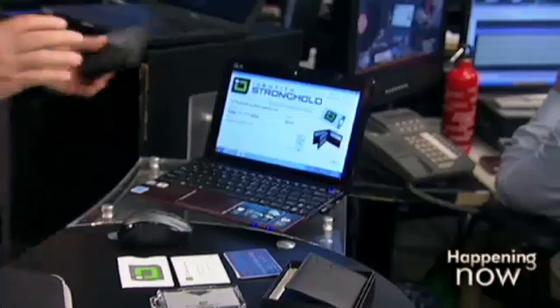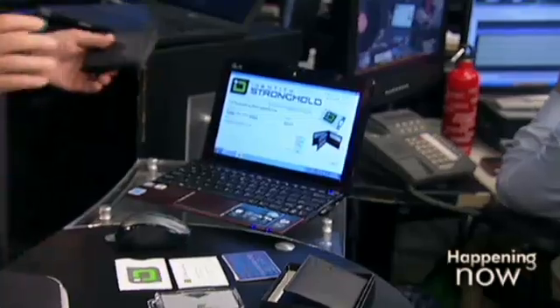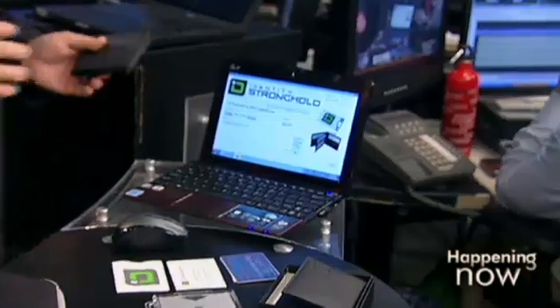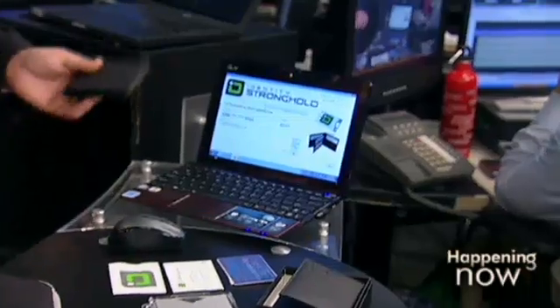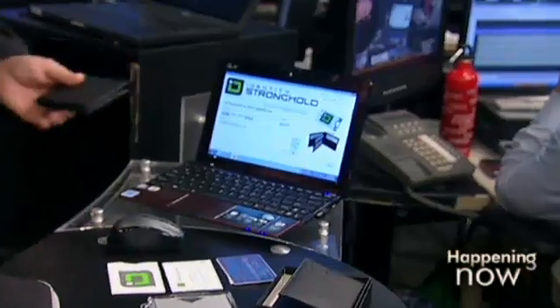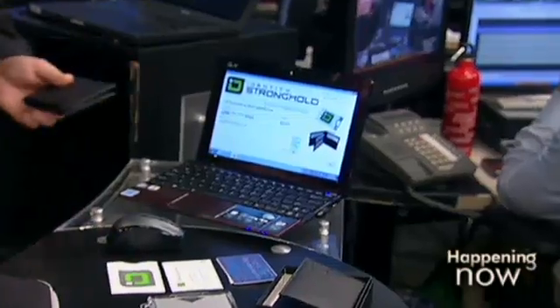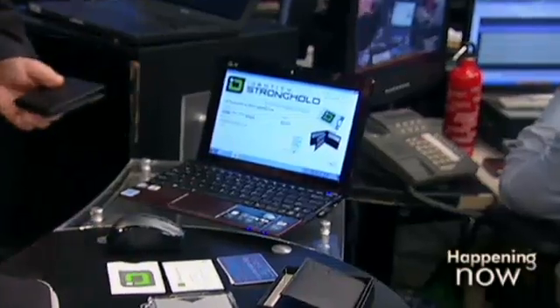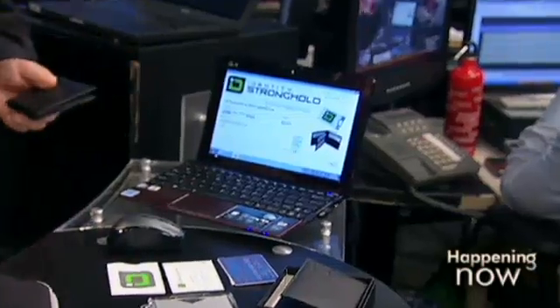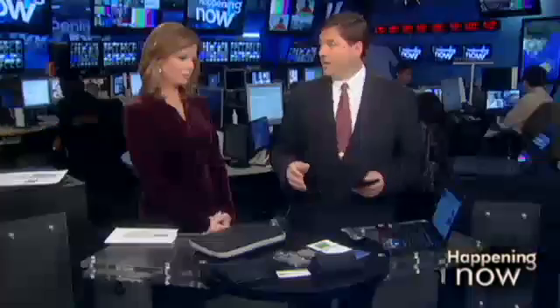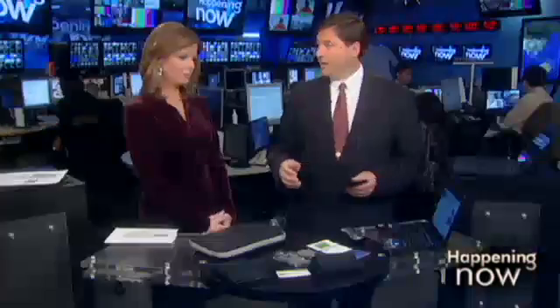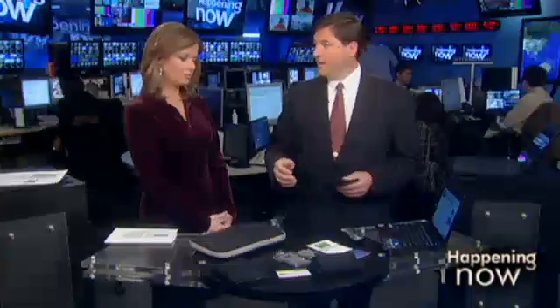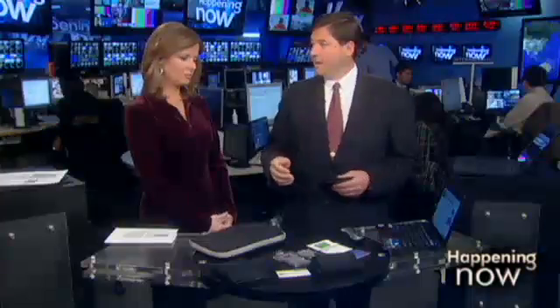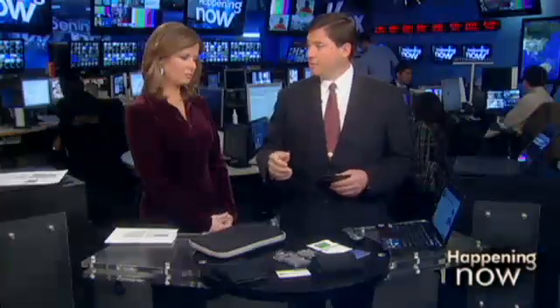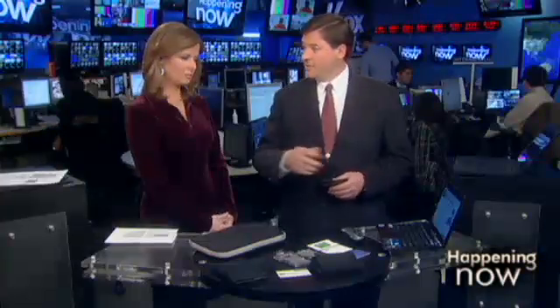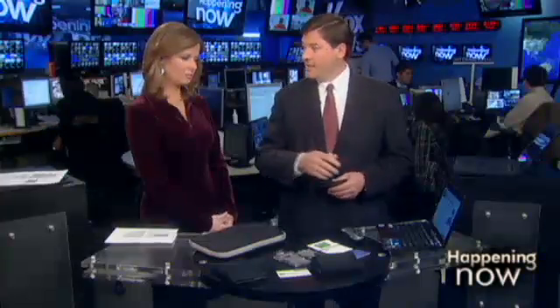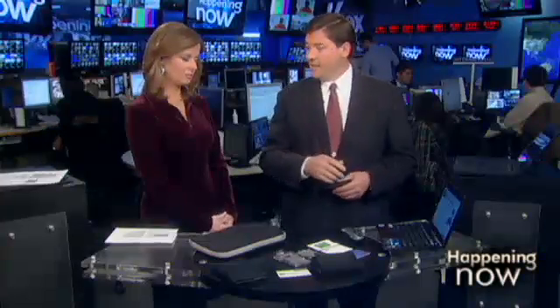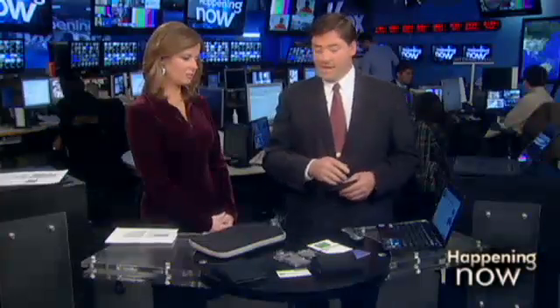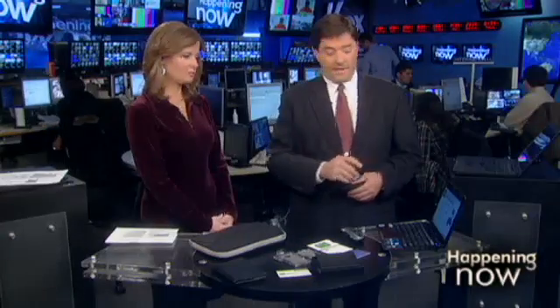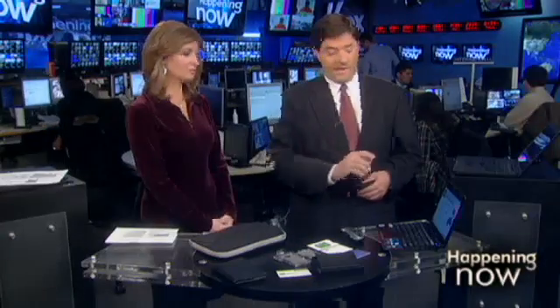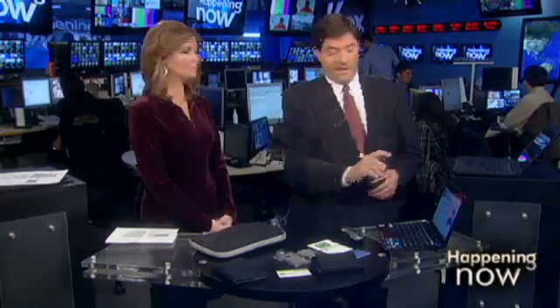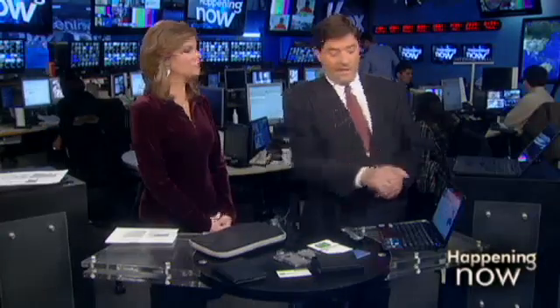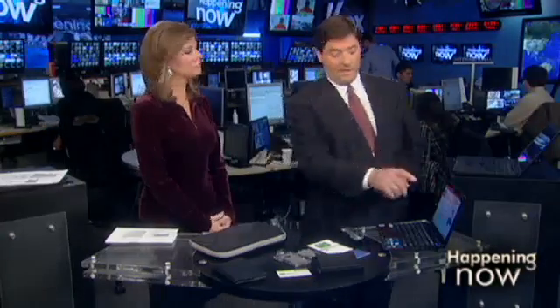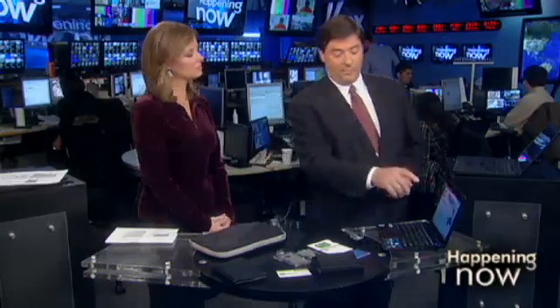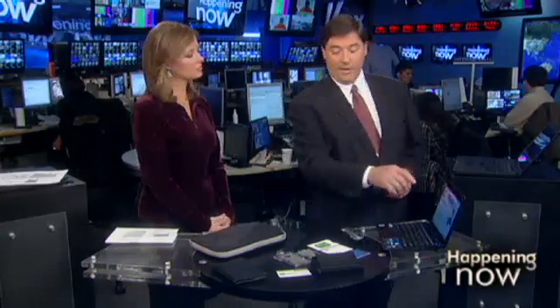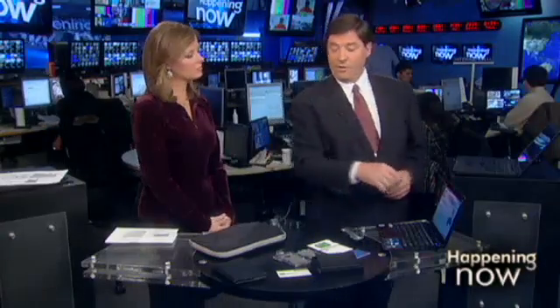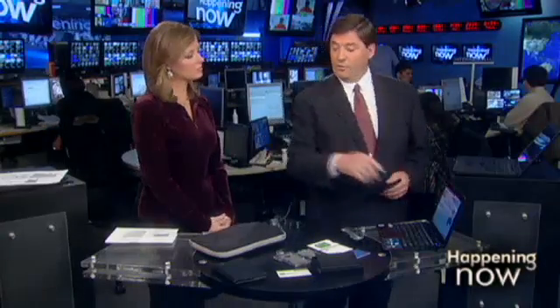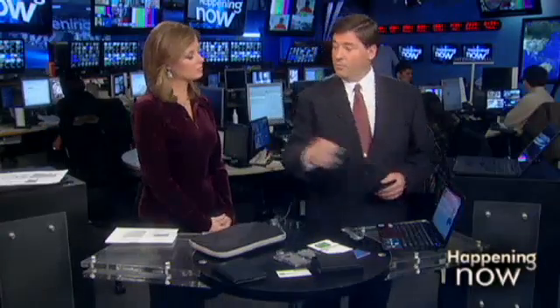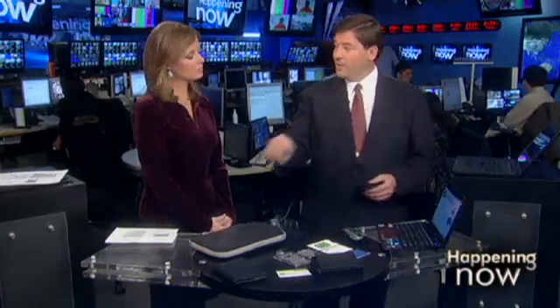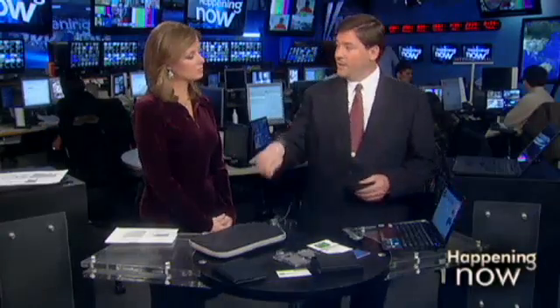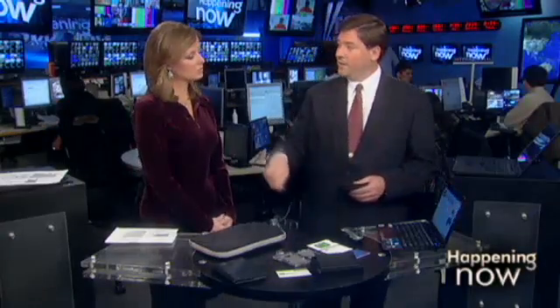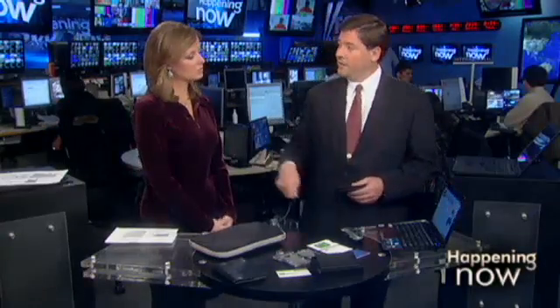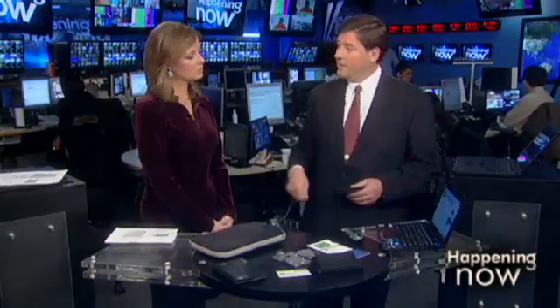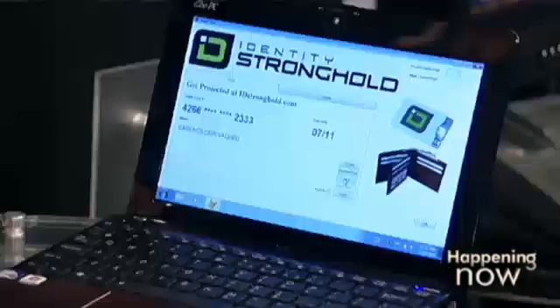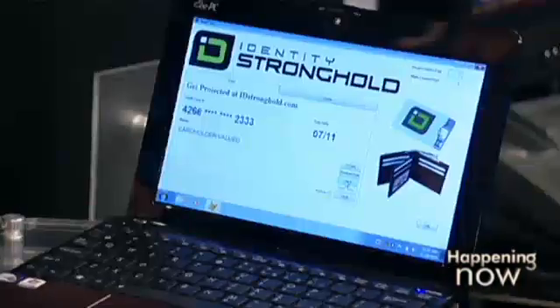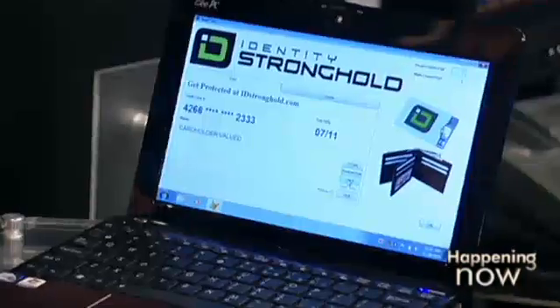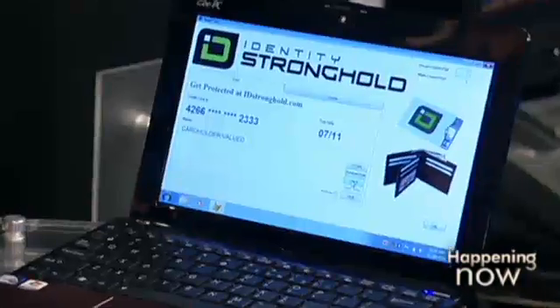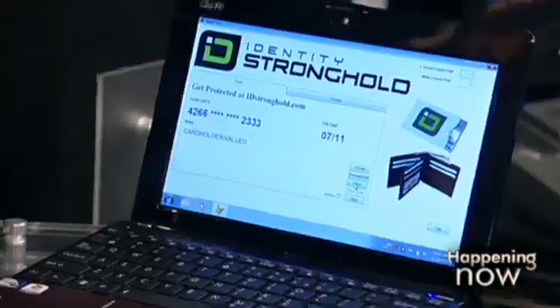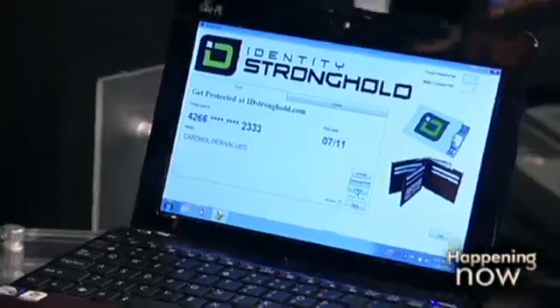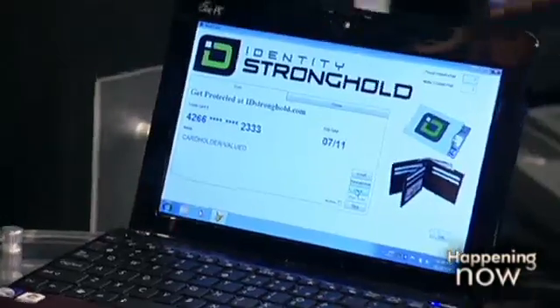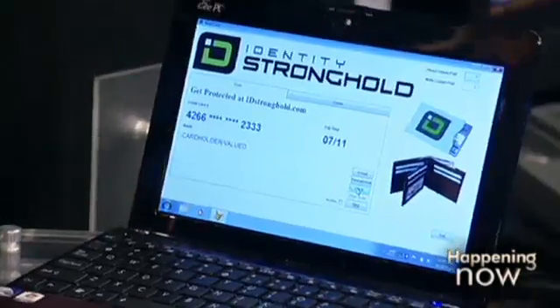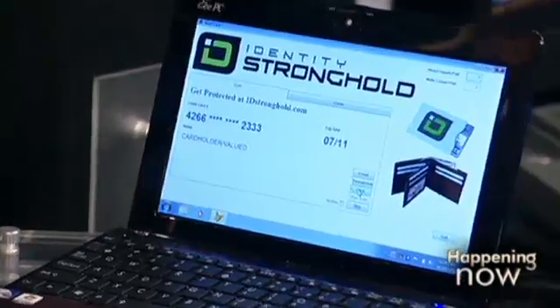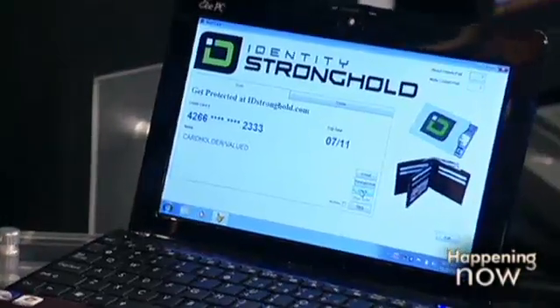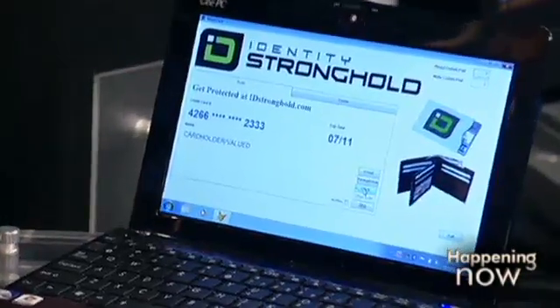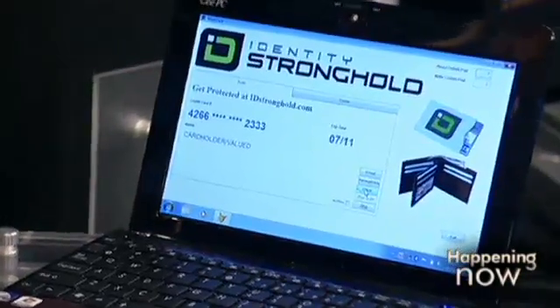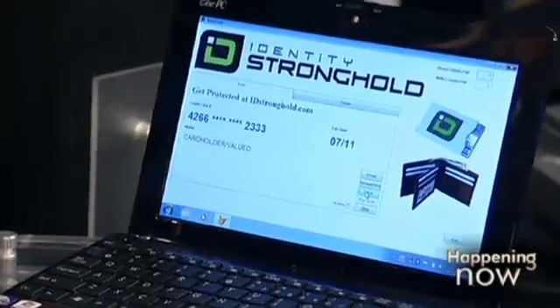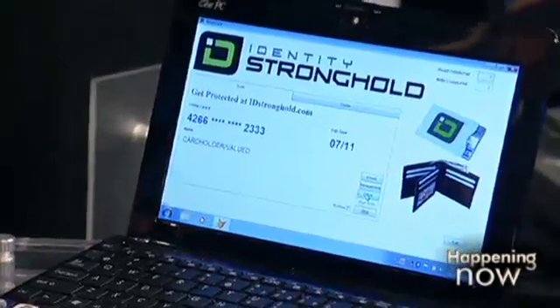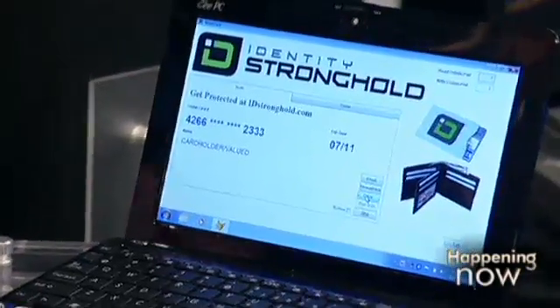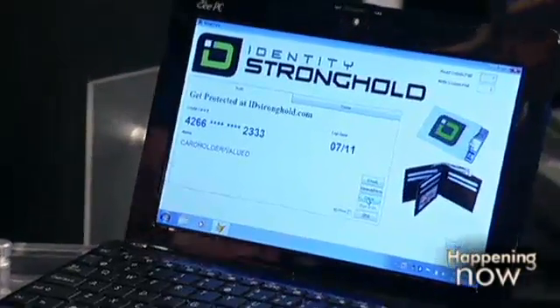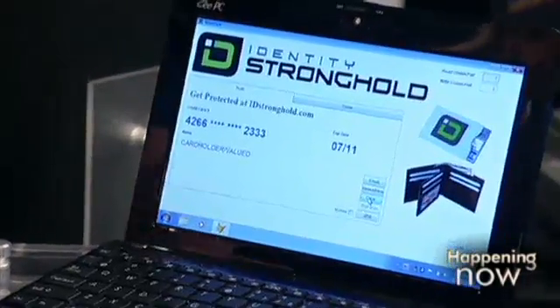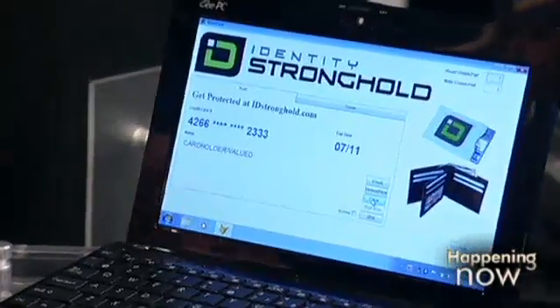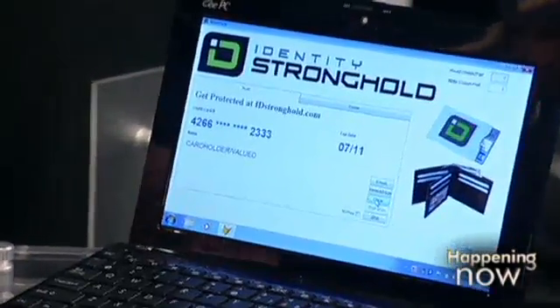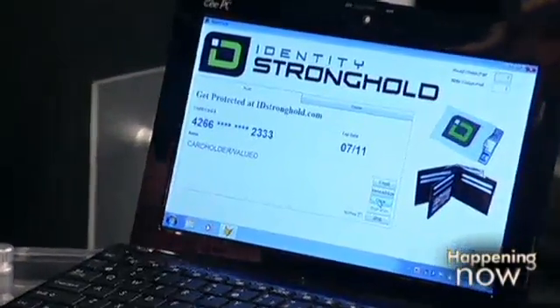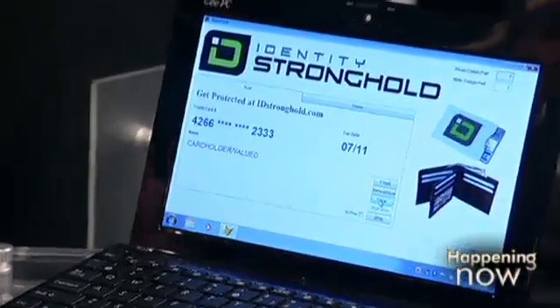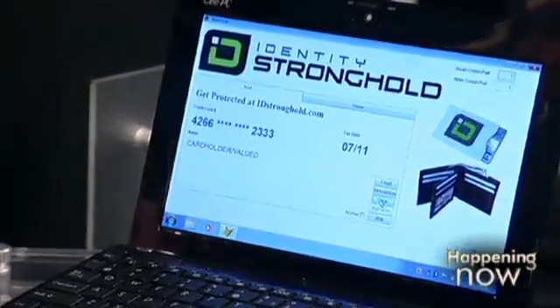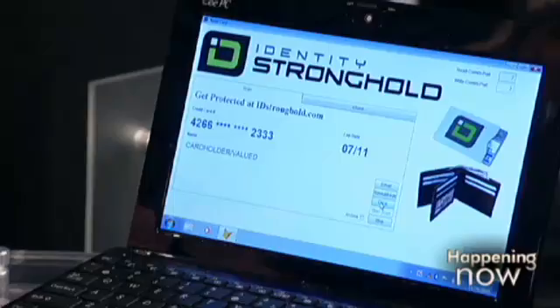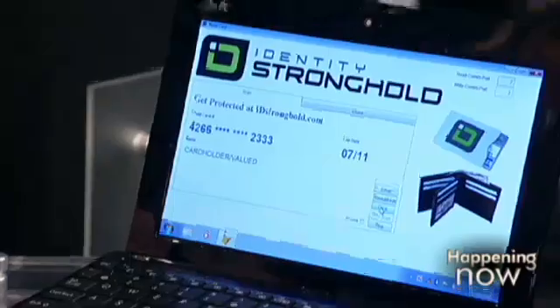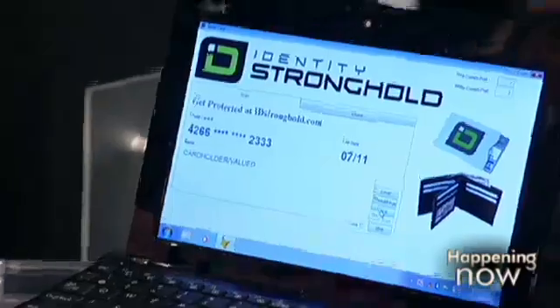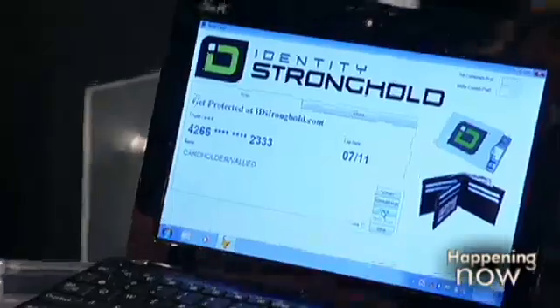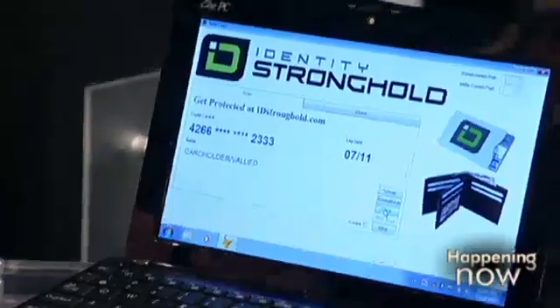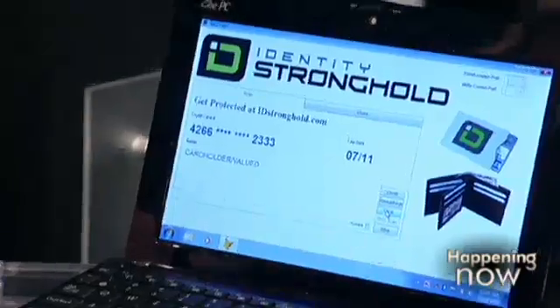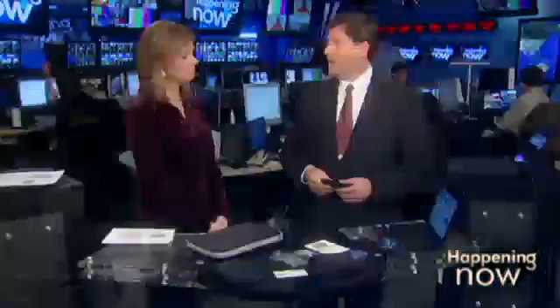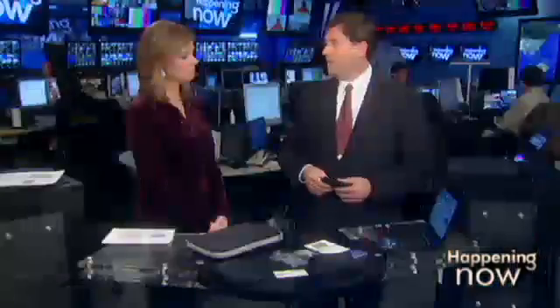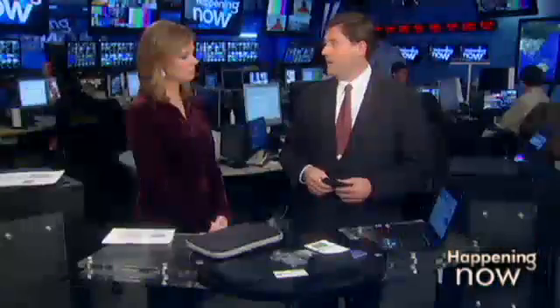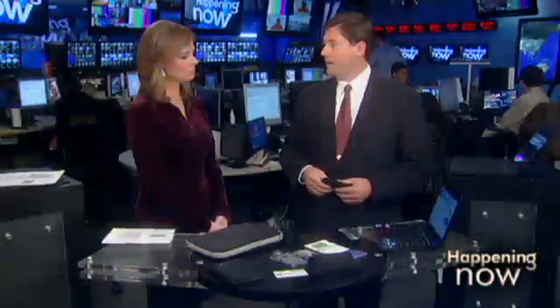Look at the screen over here — everything I need. I can actually take that, hit my clone button, and put all that information on a MagStripe card, and then walk in and pay. We've actually done it with several different types of accounts.